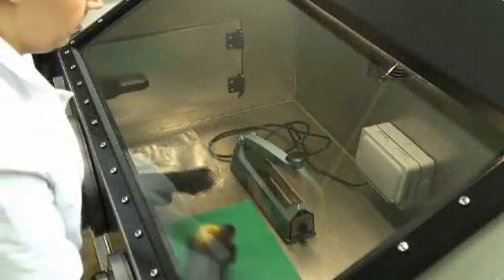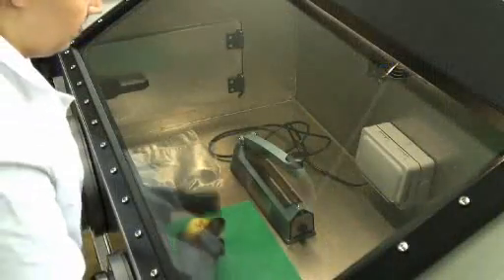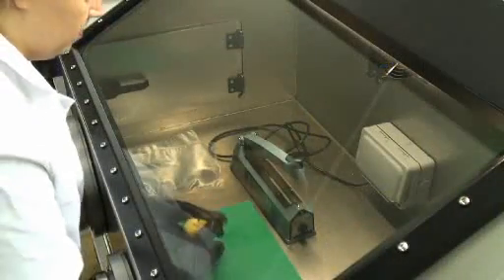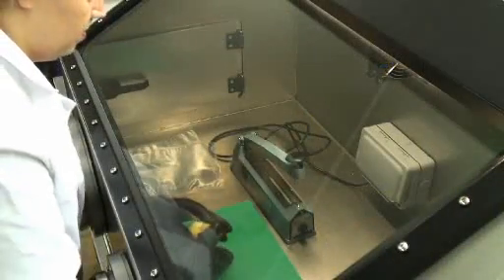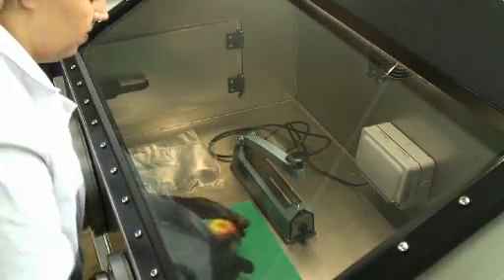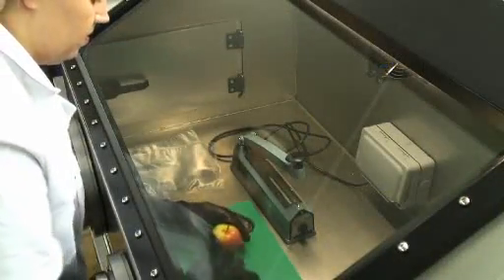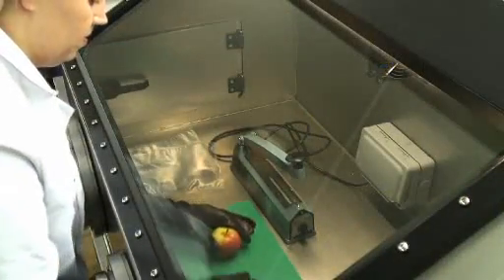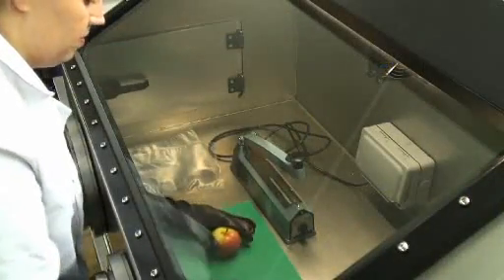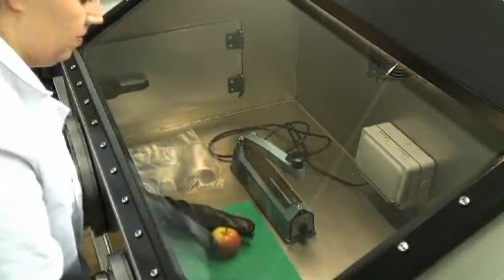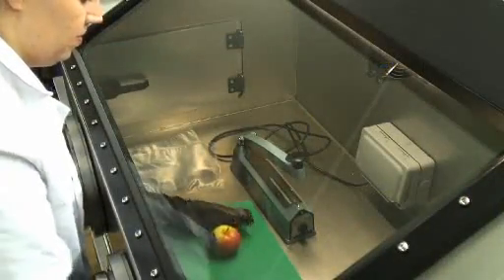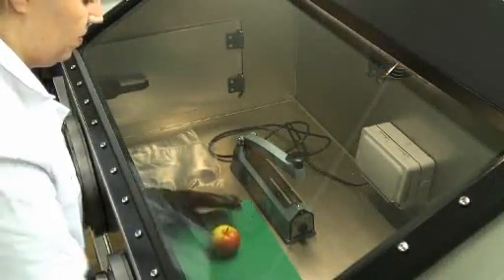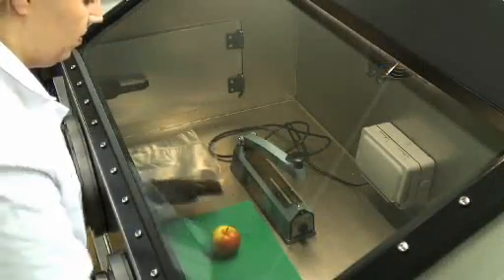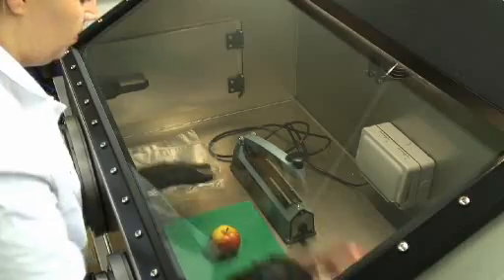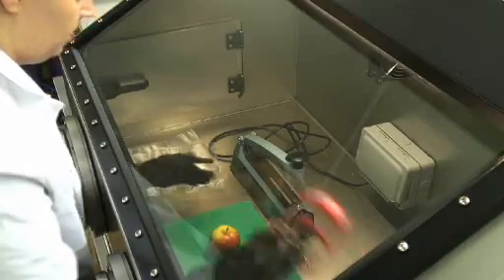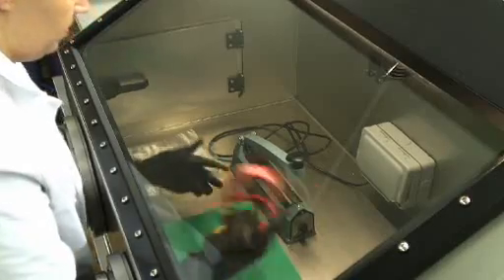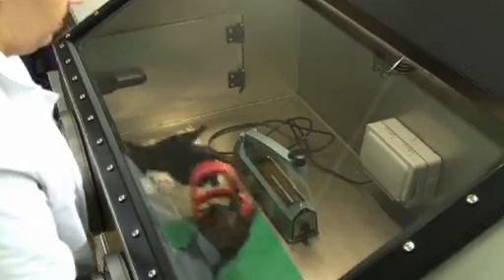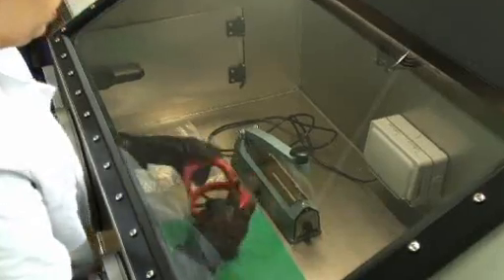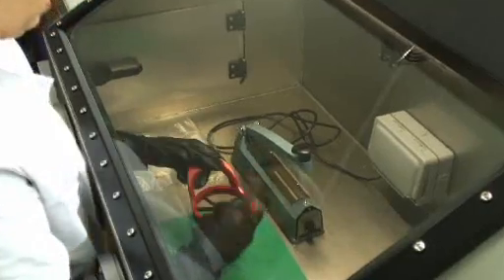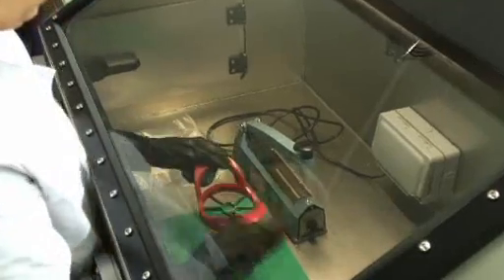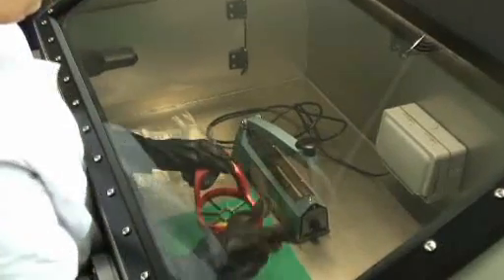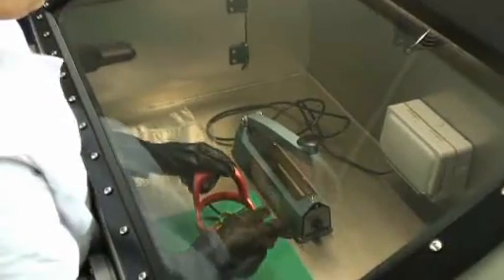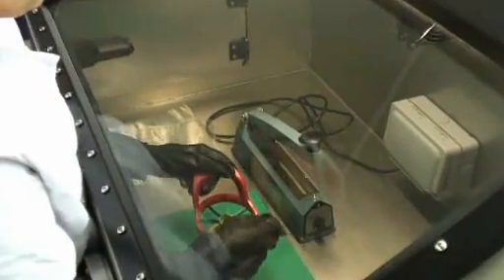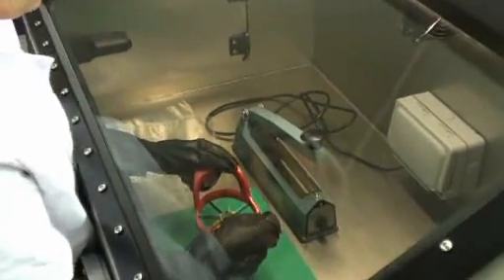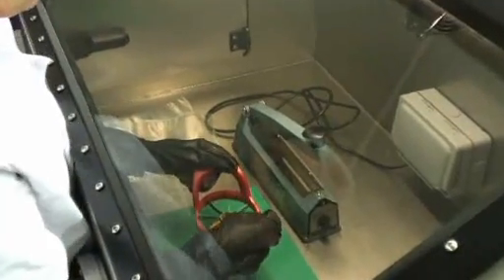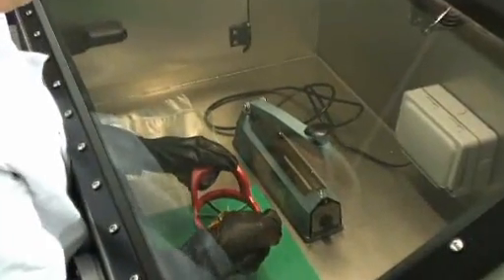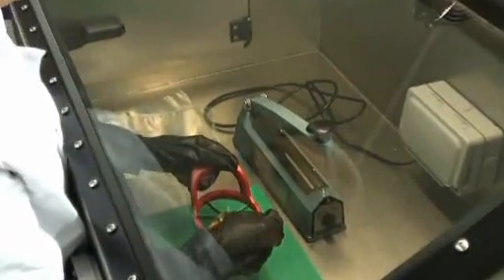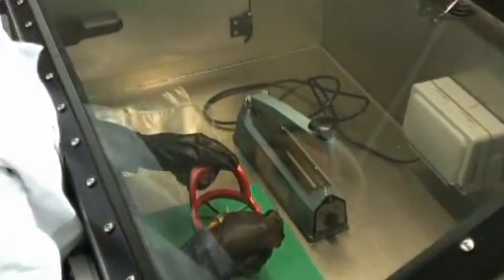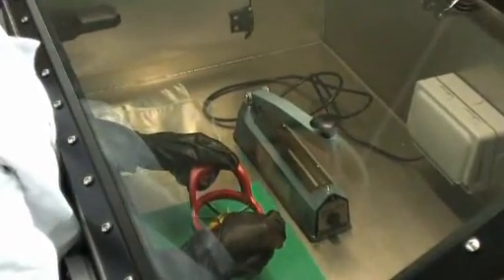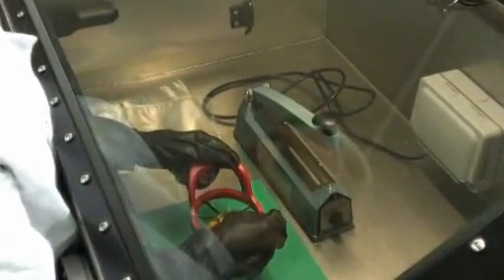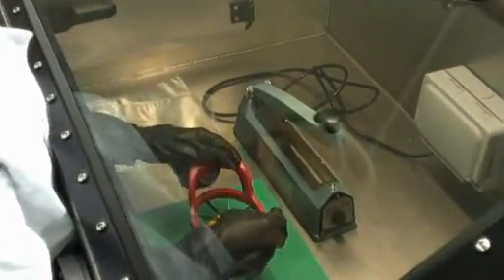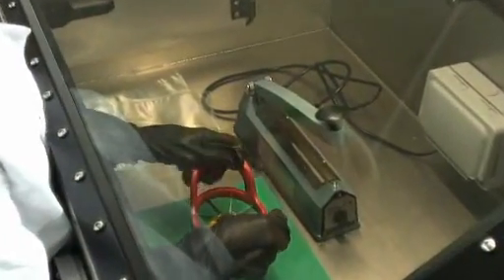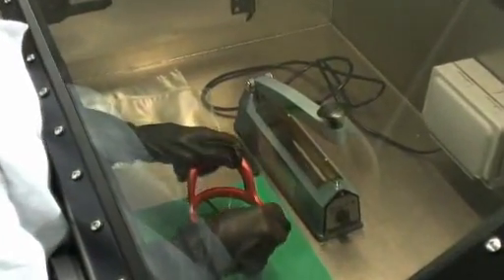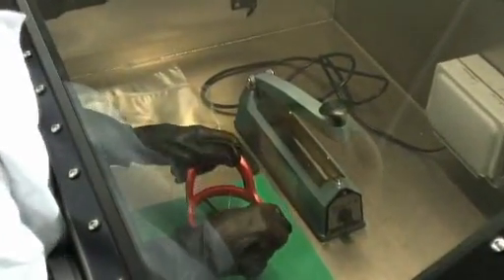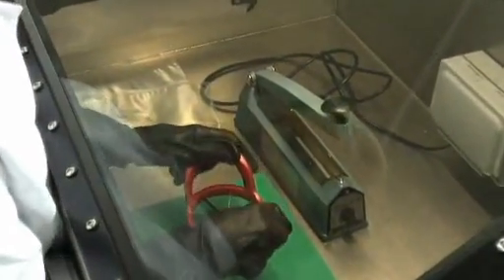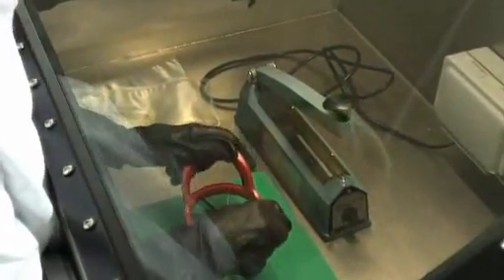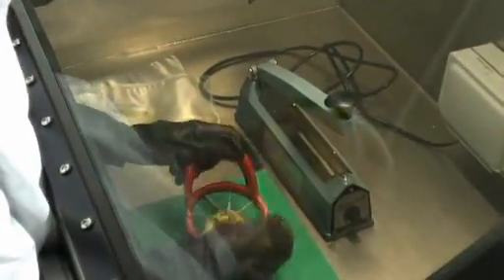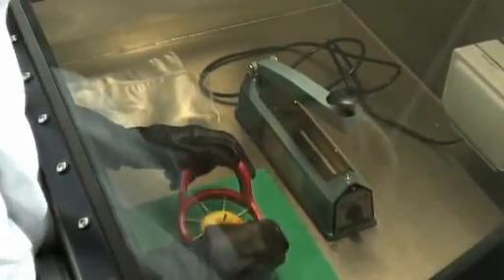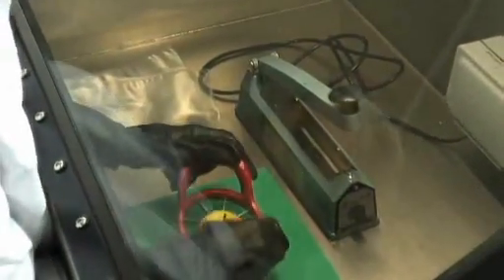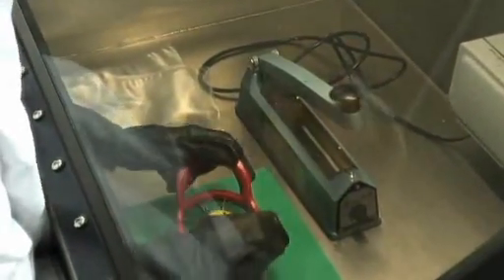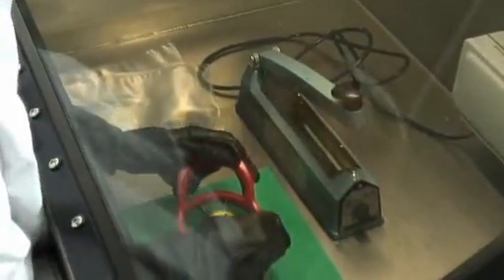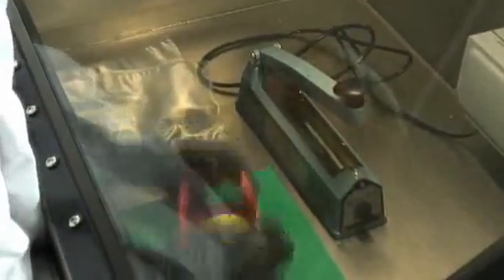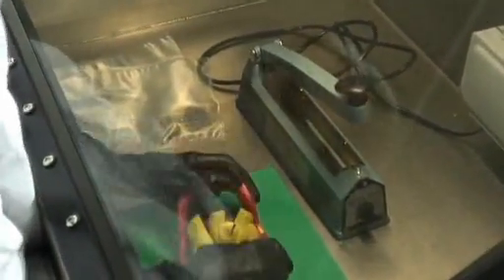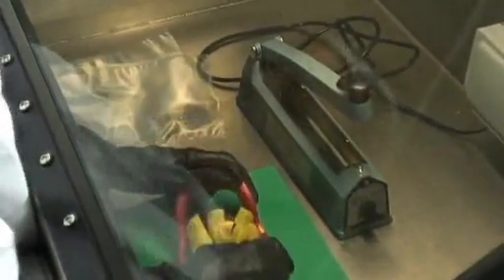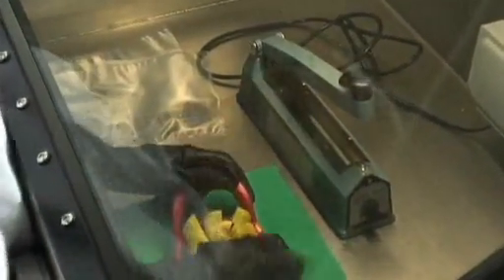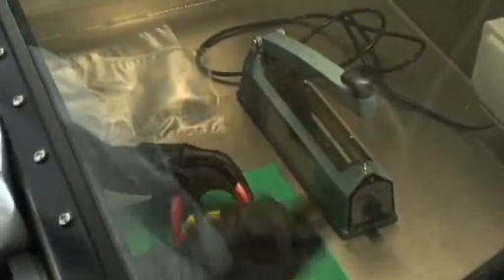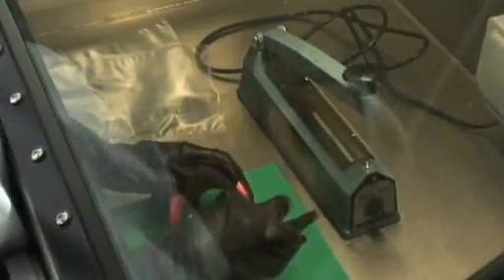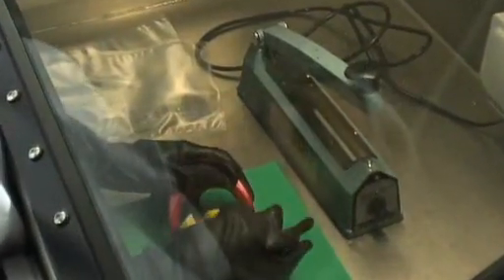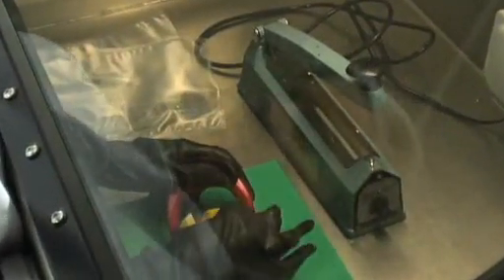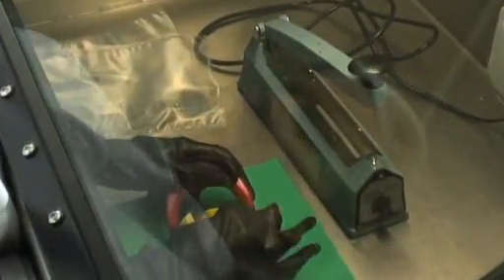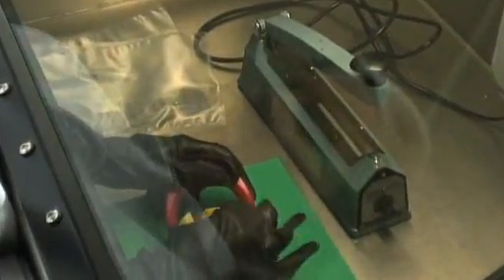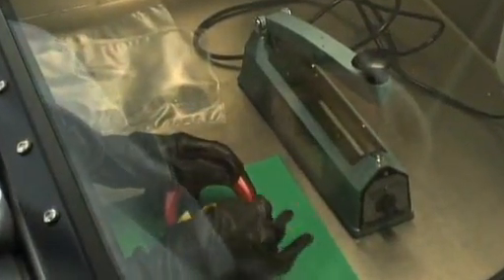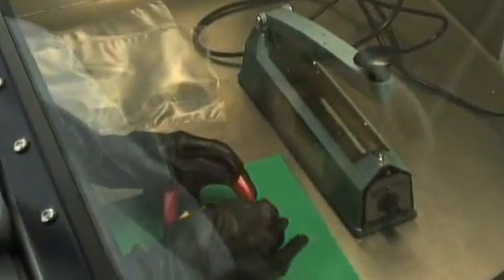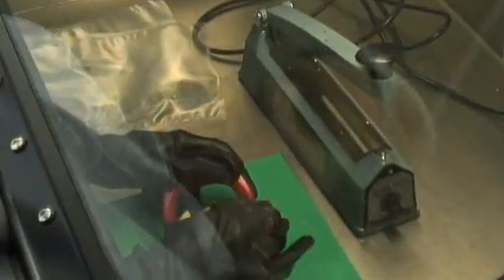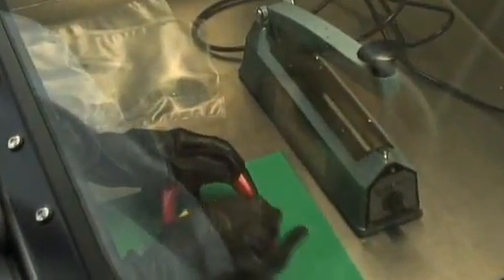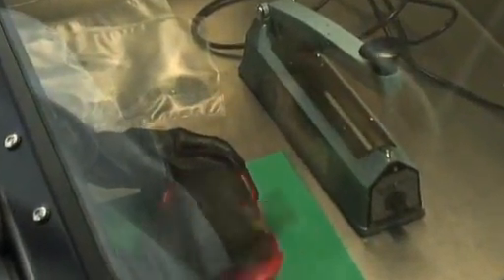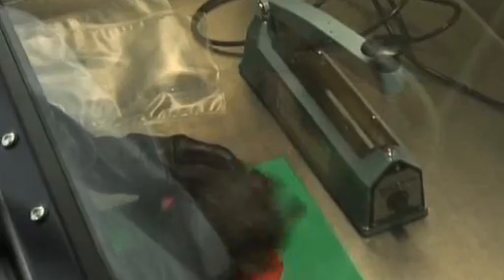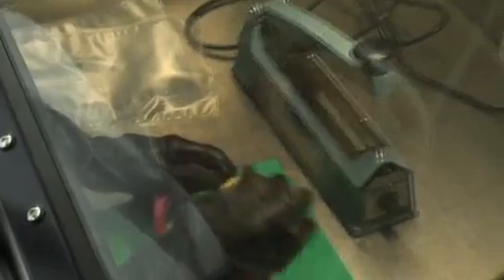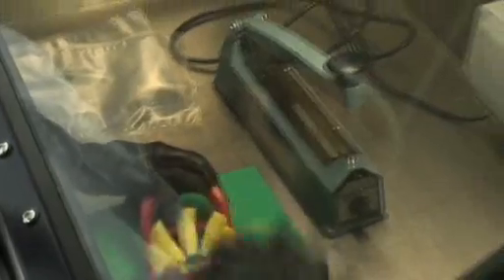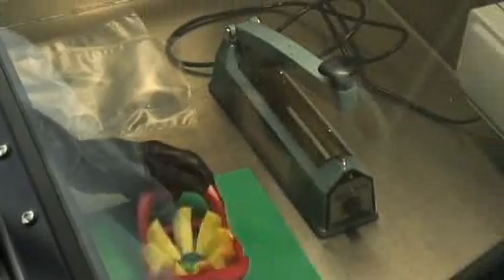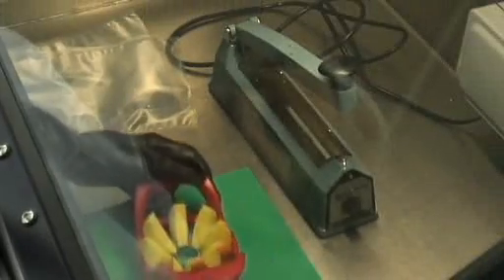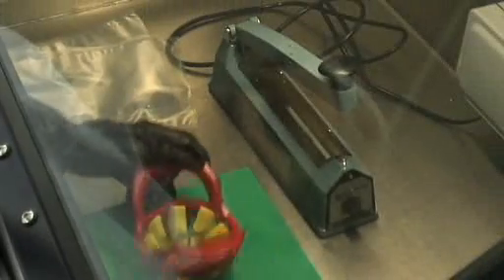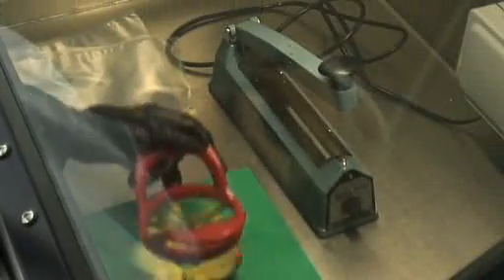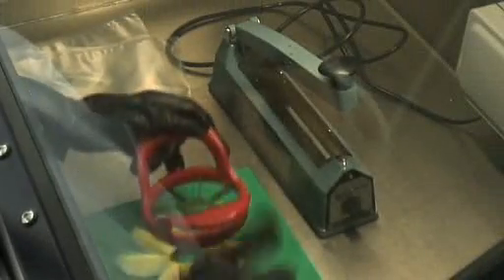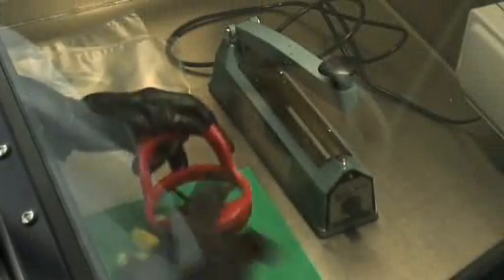The box and the gloves into the box are hermetically sealed, and the gloves aid processing within the box.